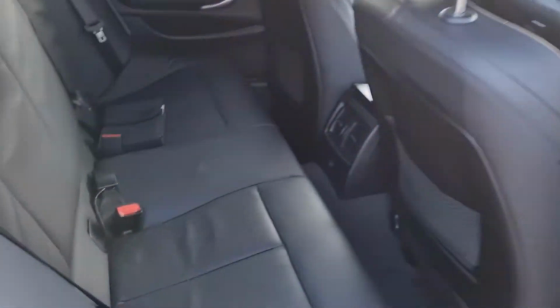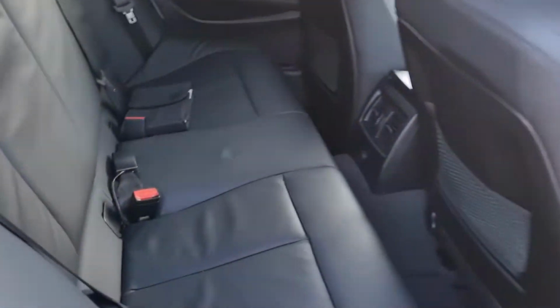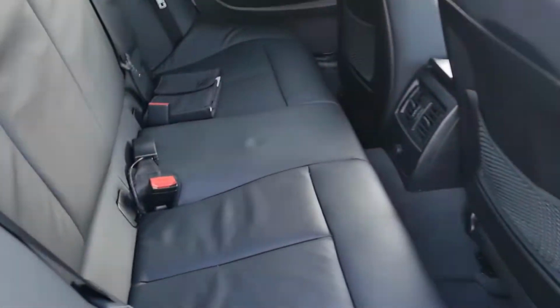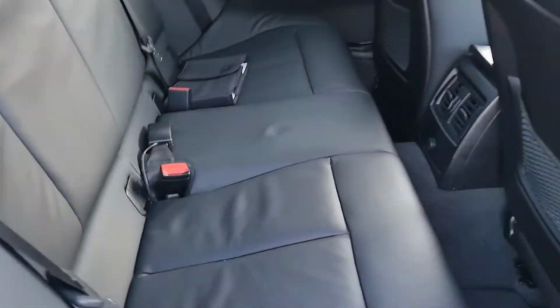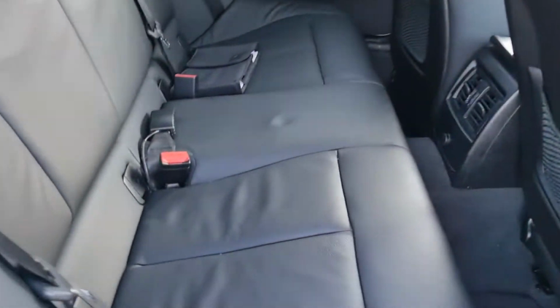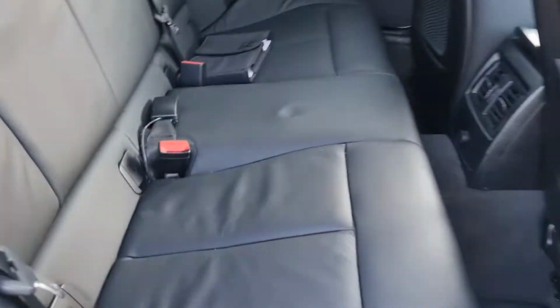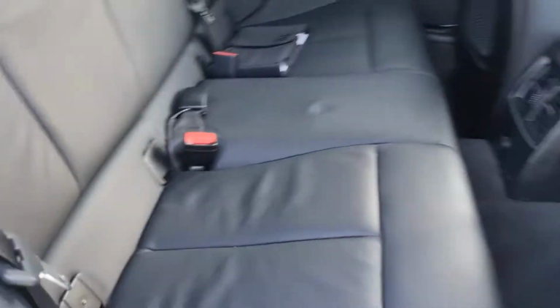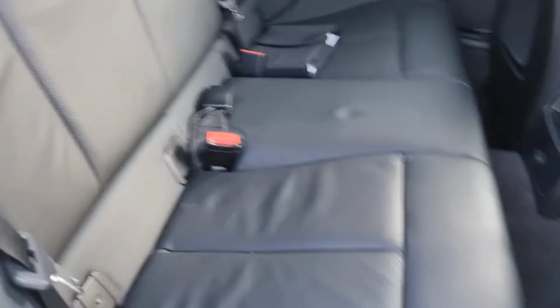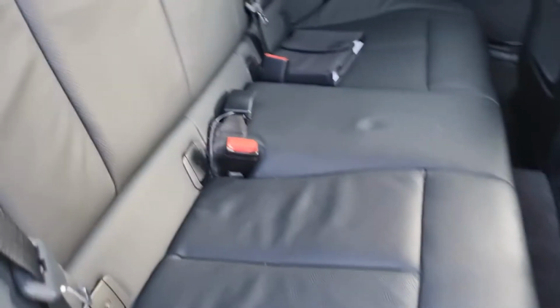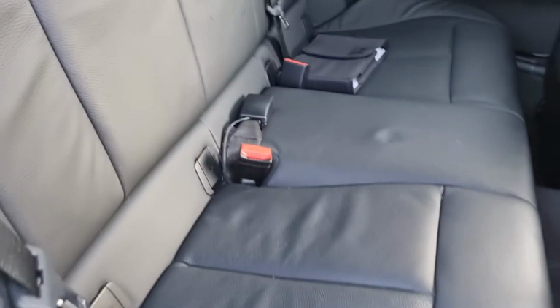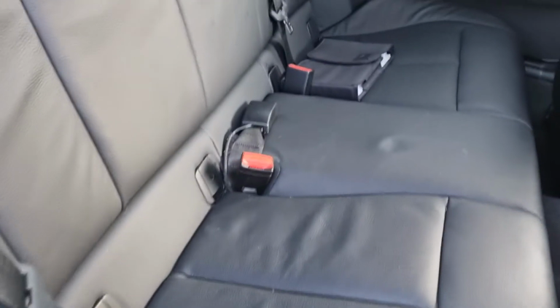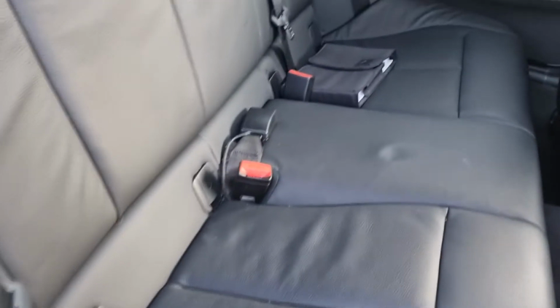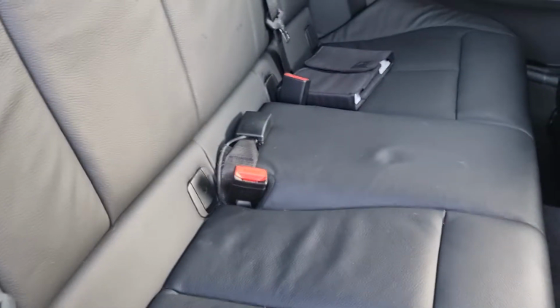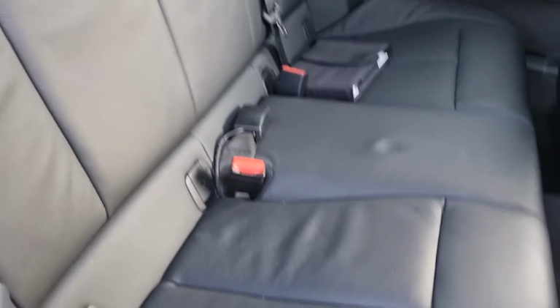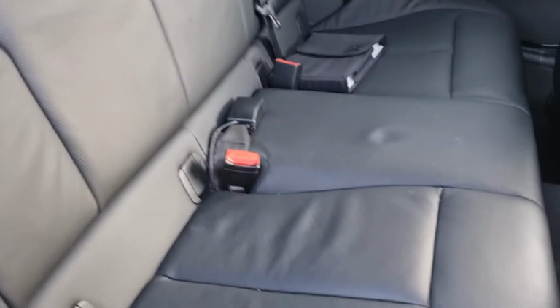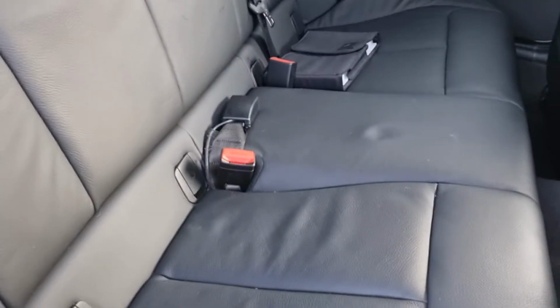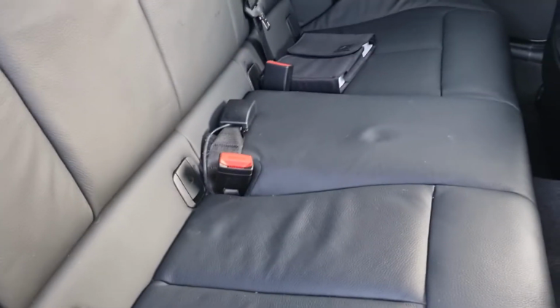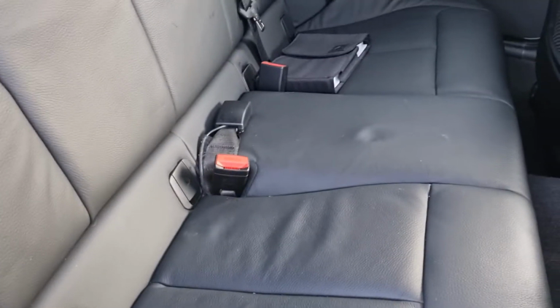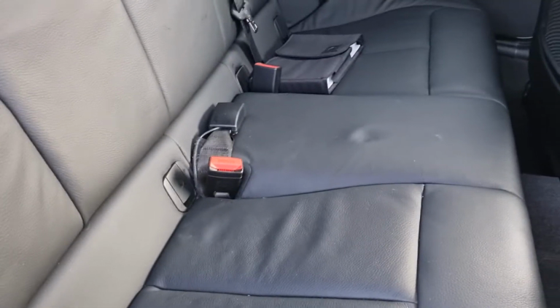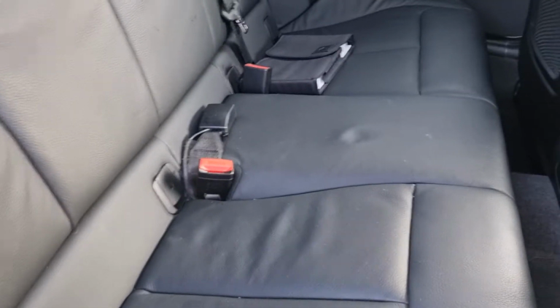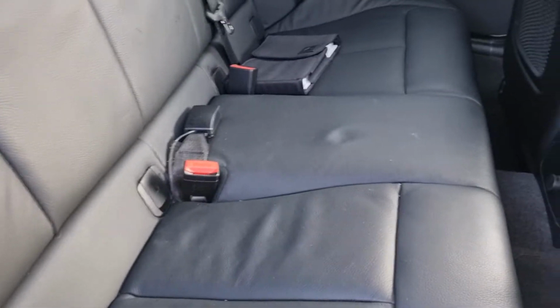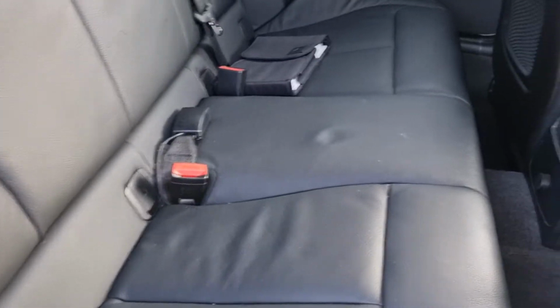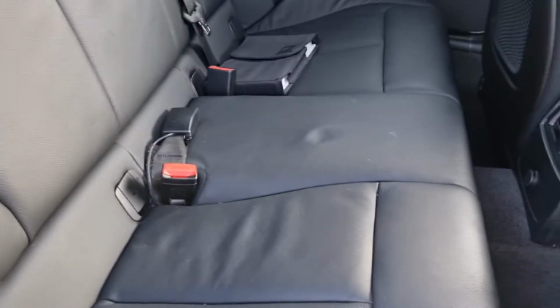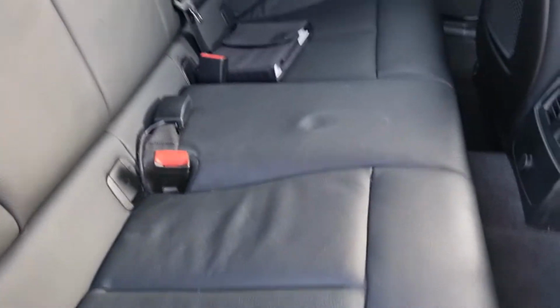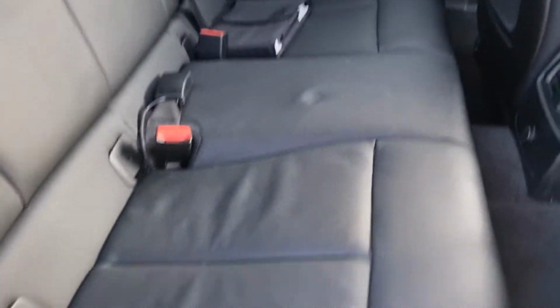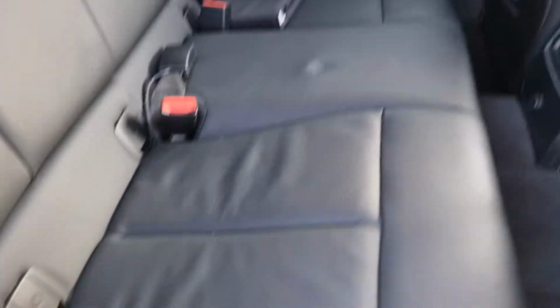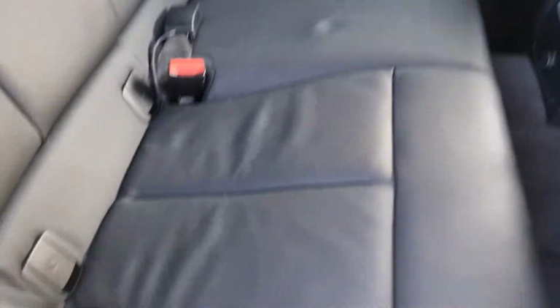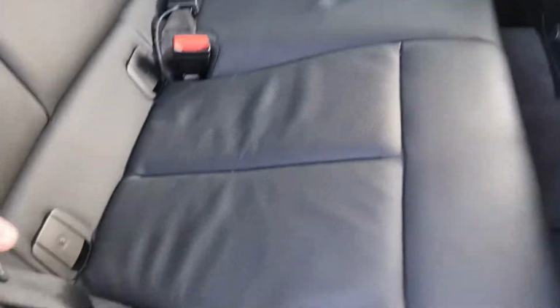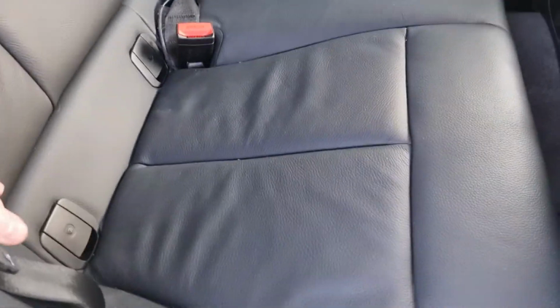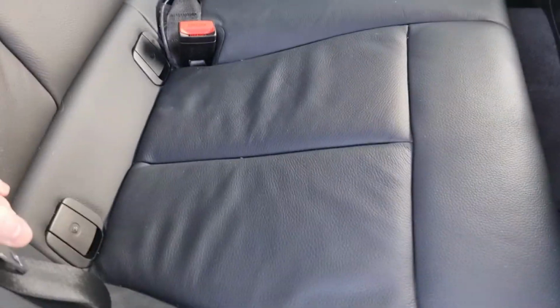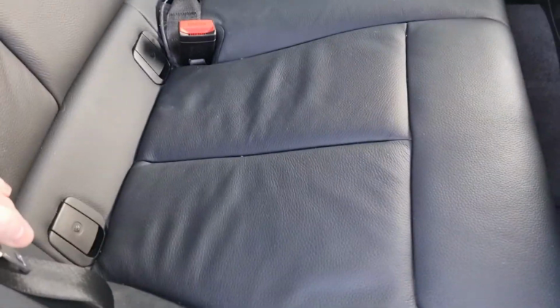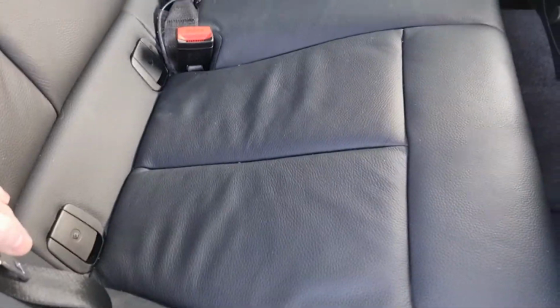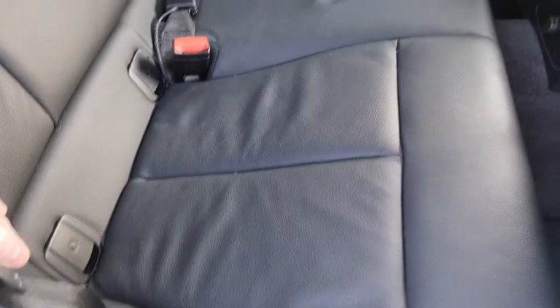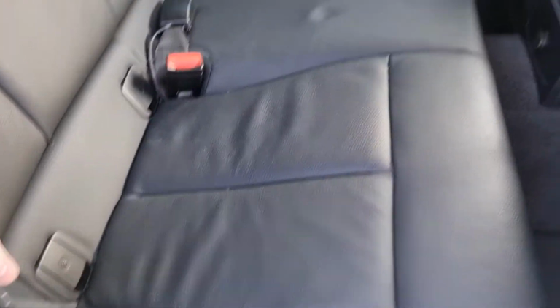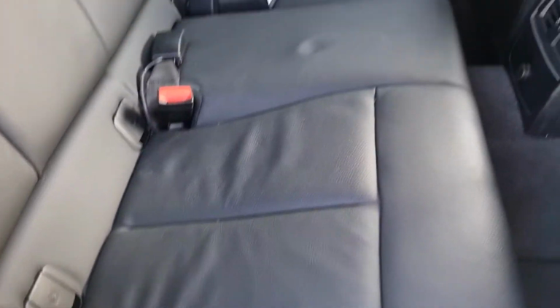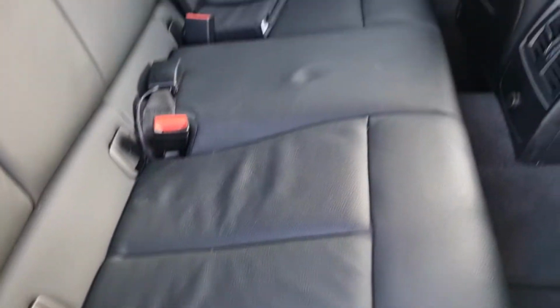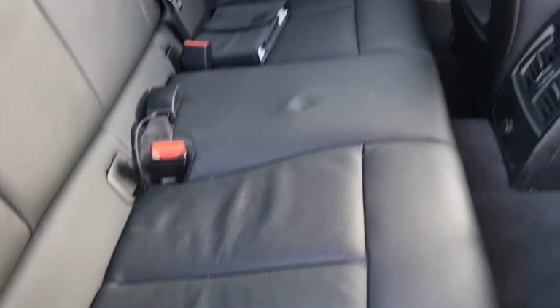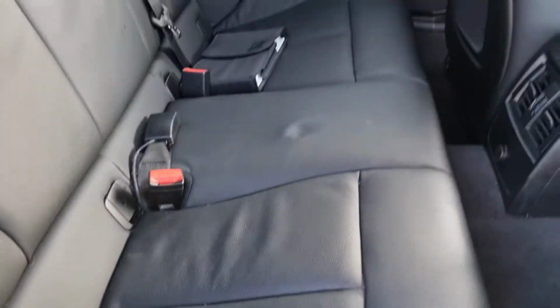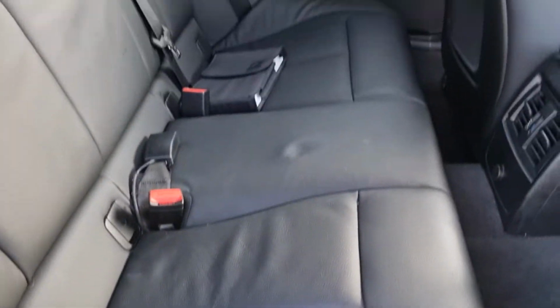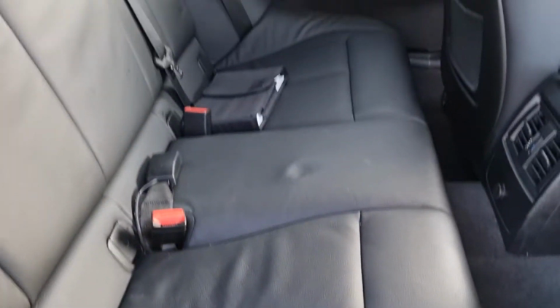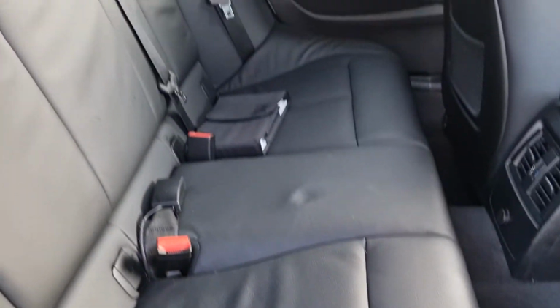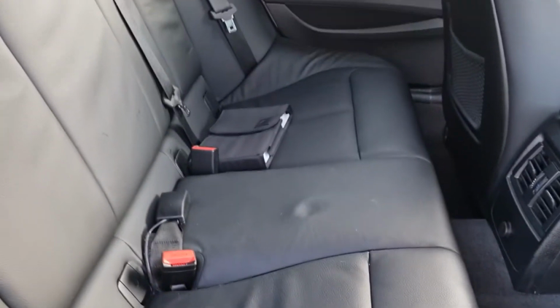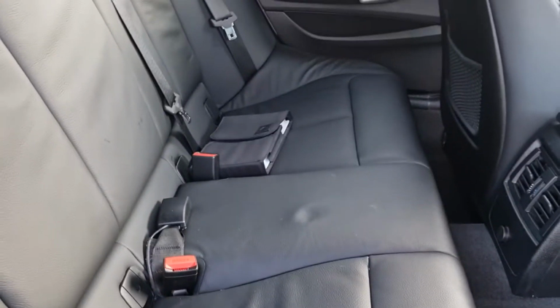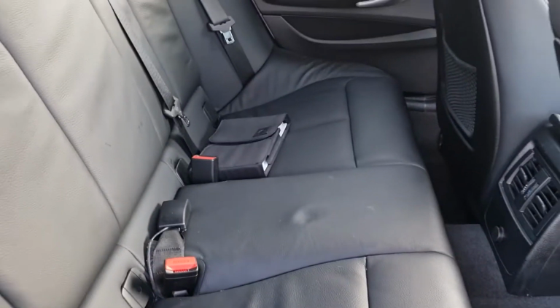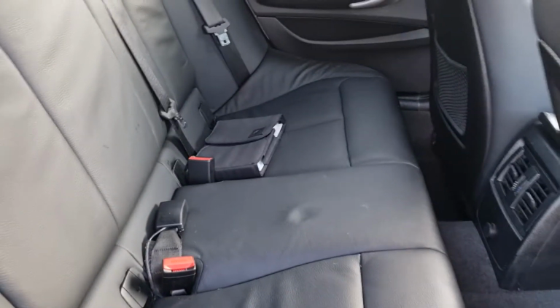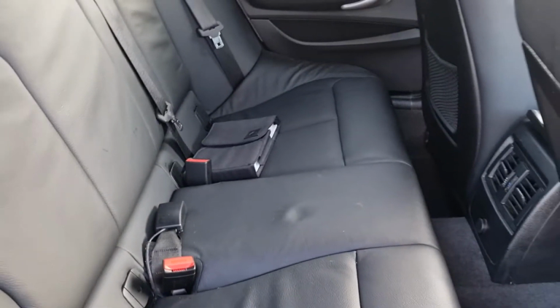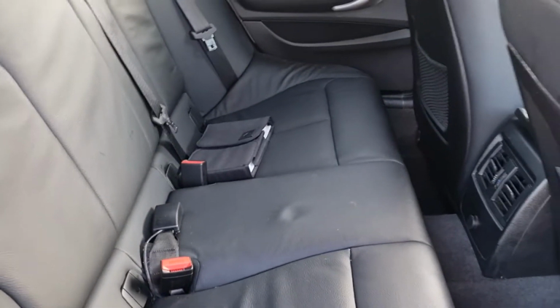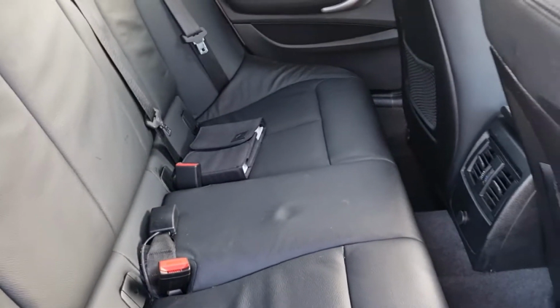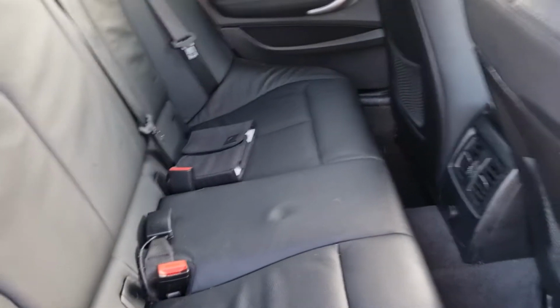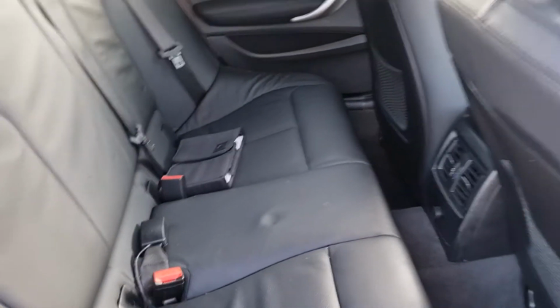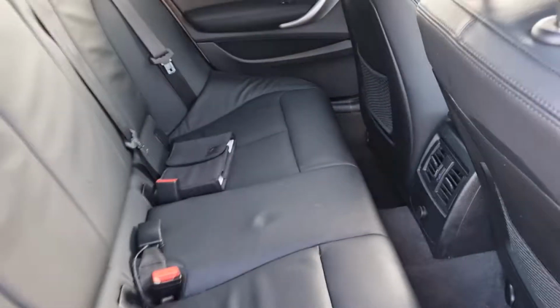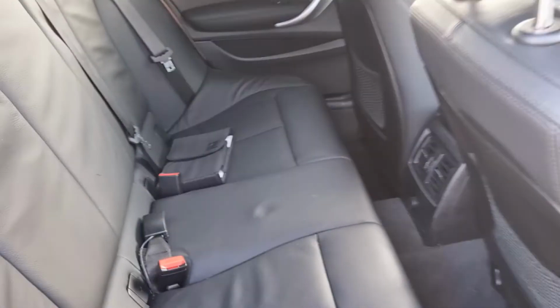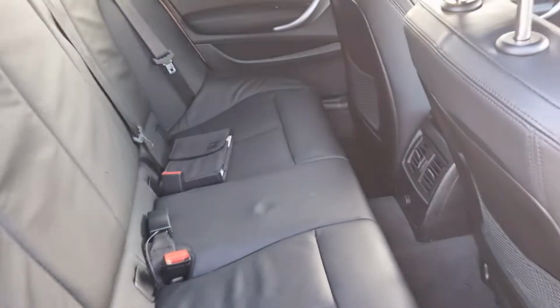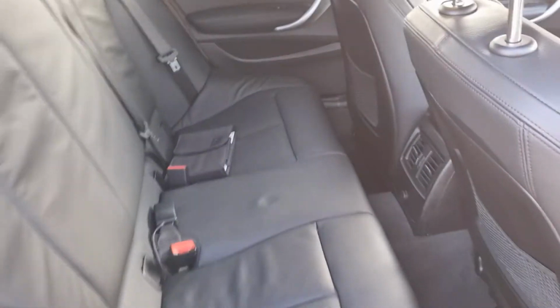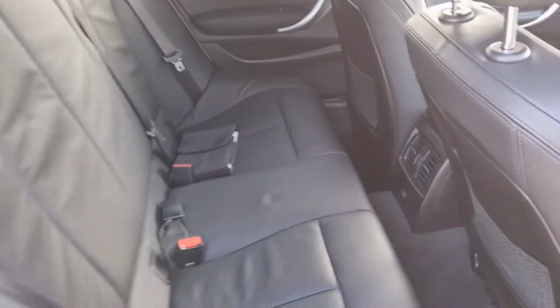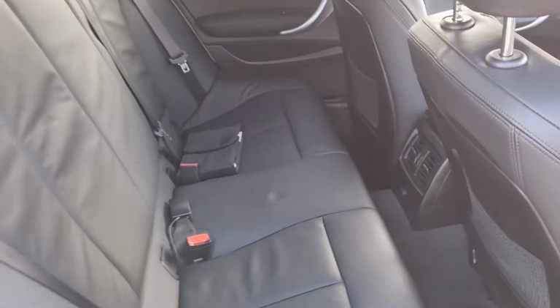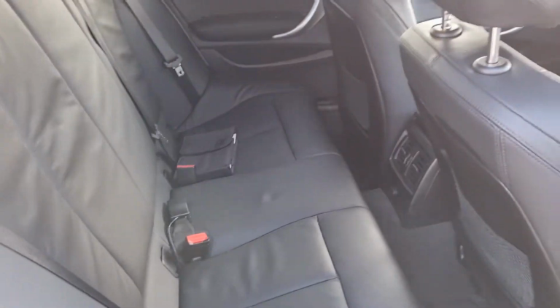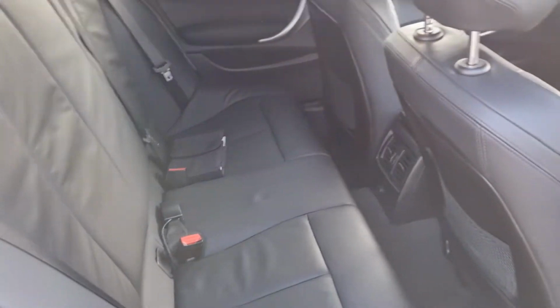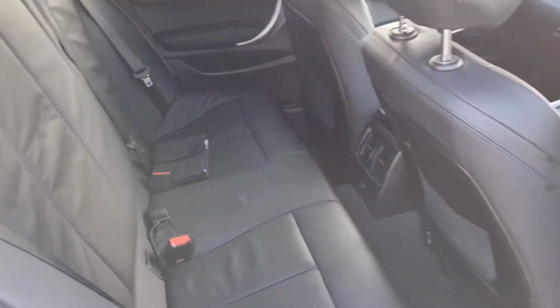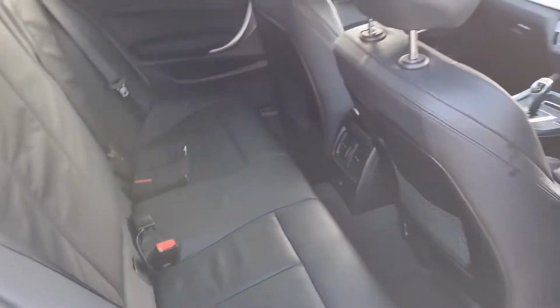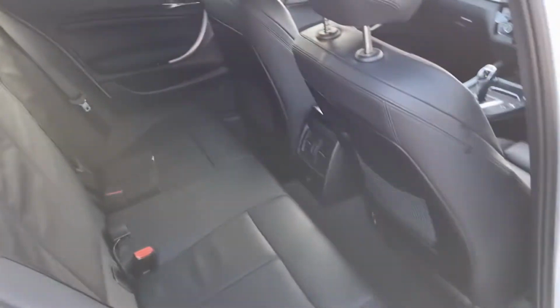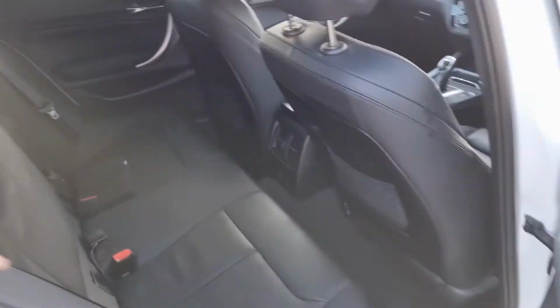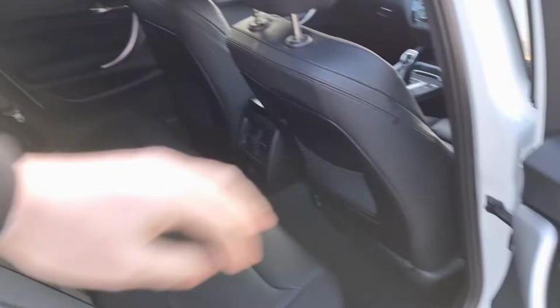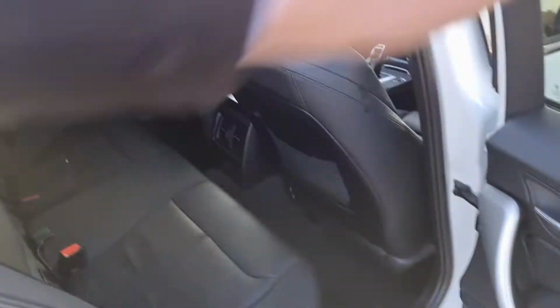Towards the back again with the full leather trim, two sets of isofix points, plenty of space for three passengers — nice comfortable seats in these.